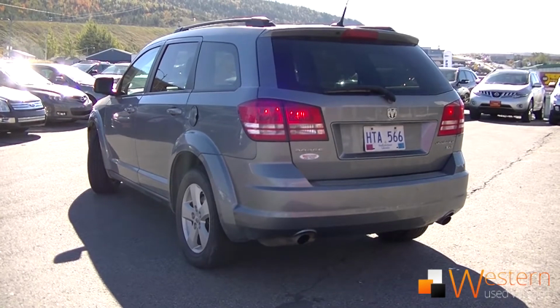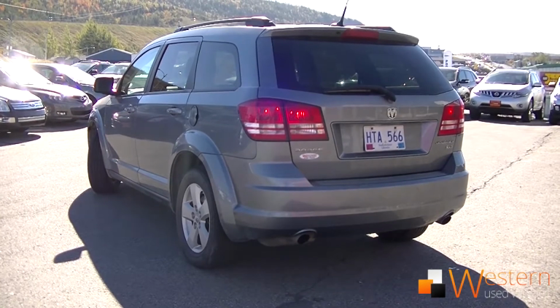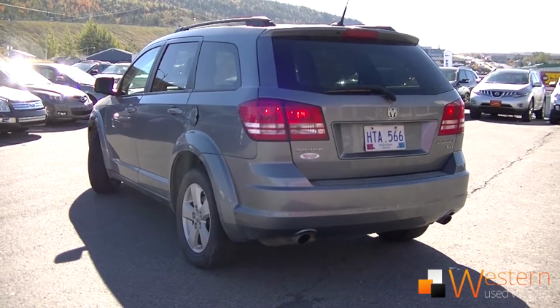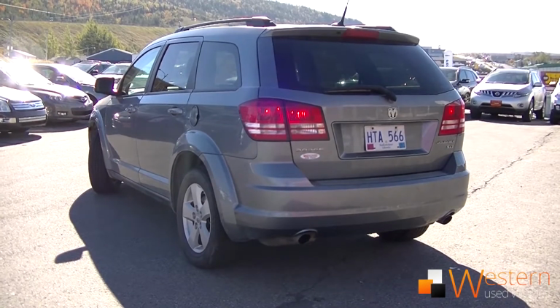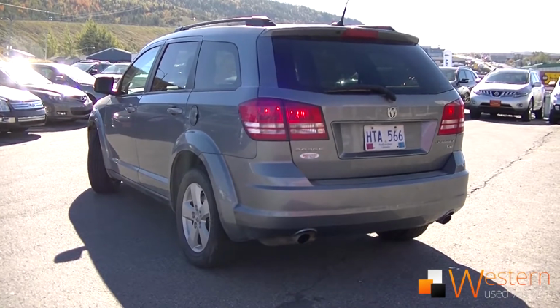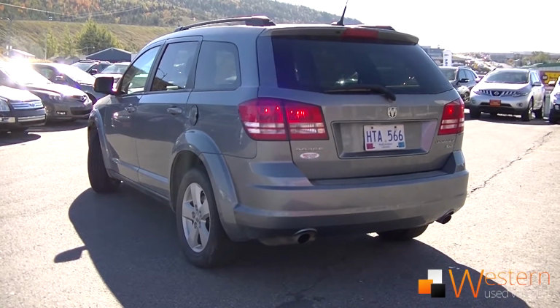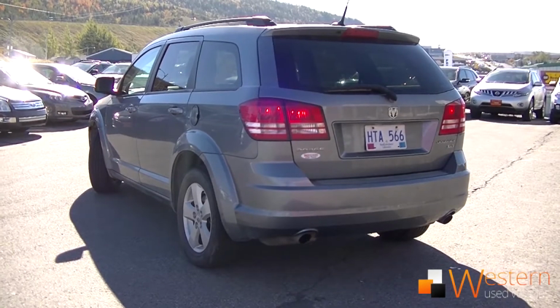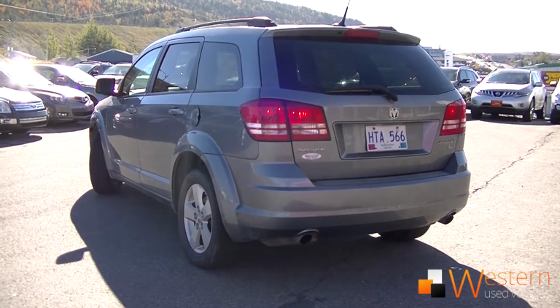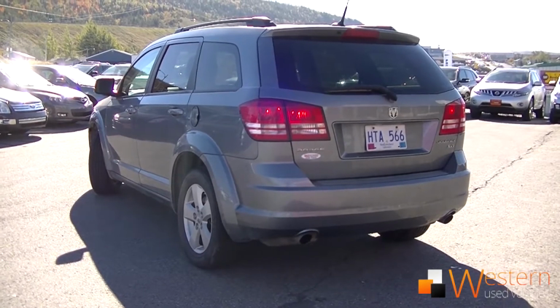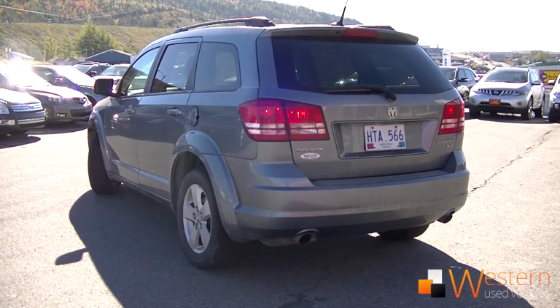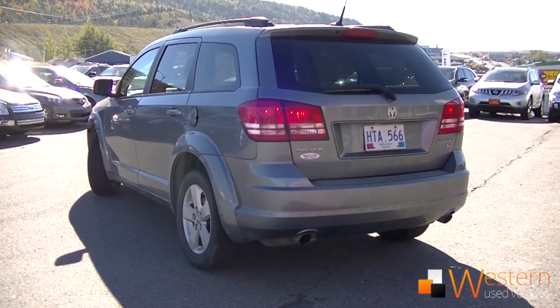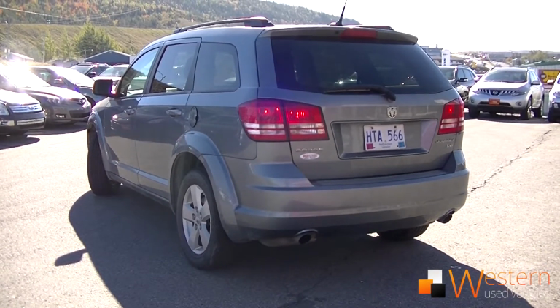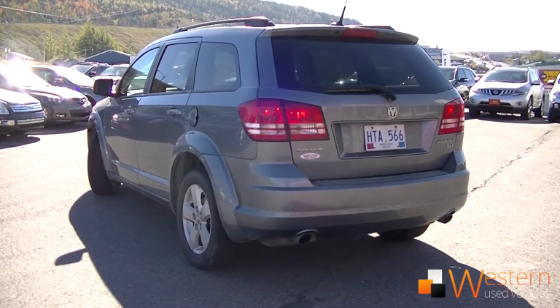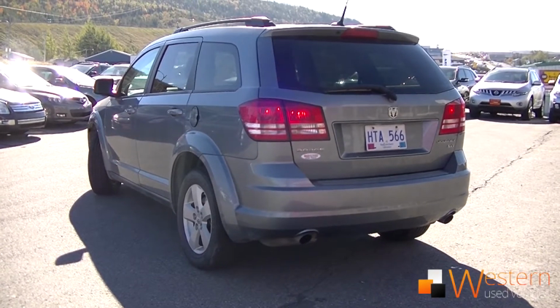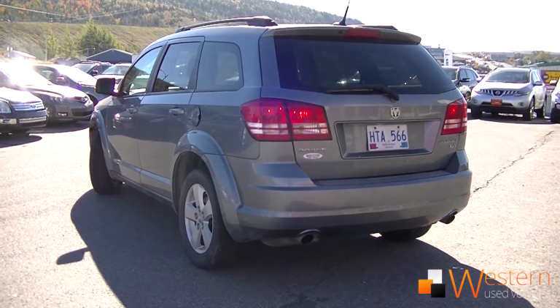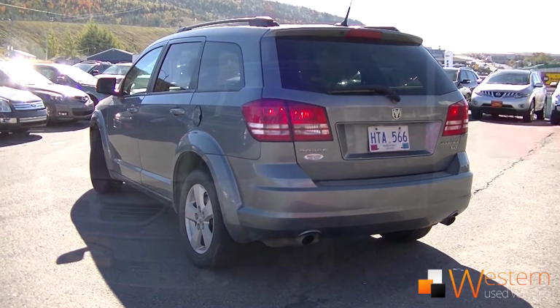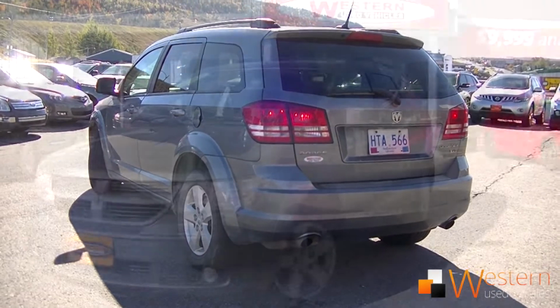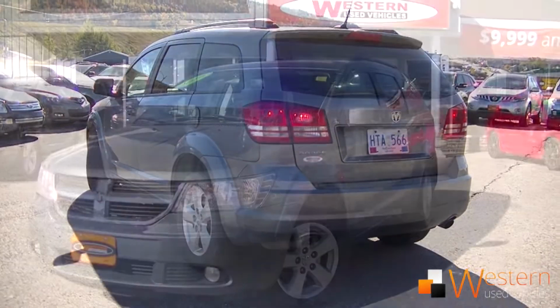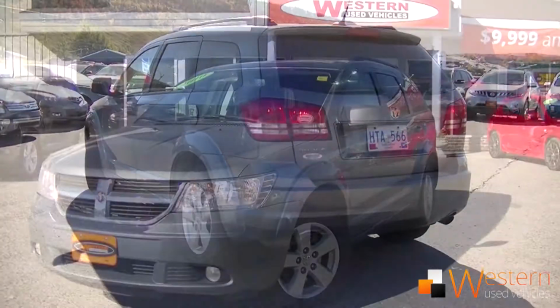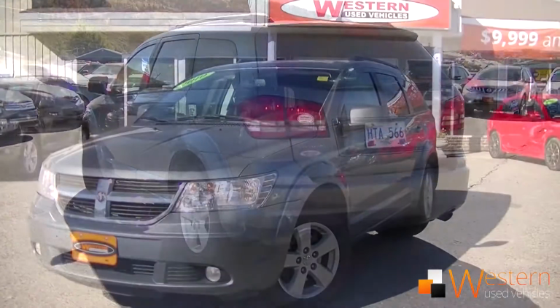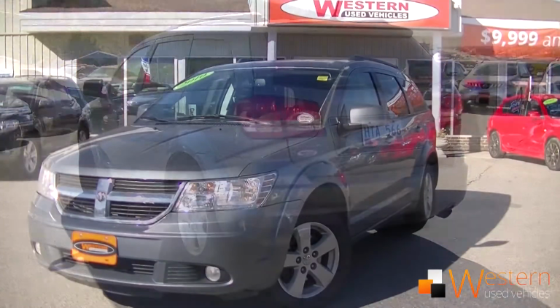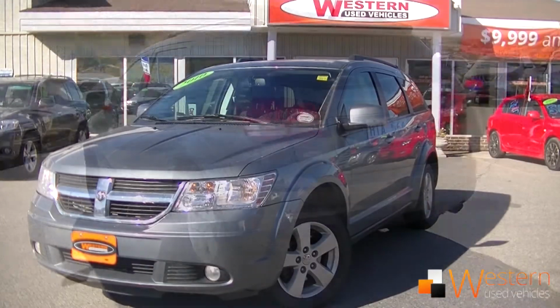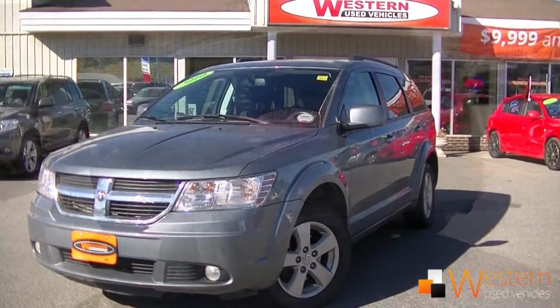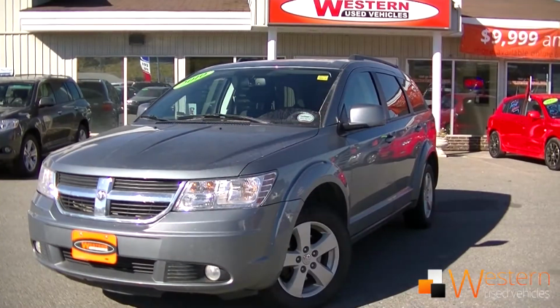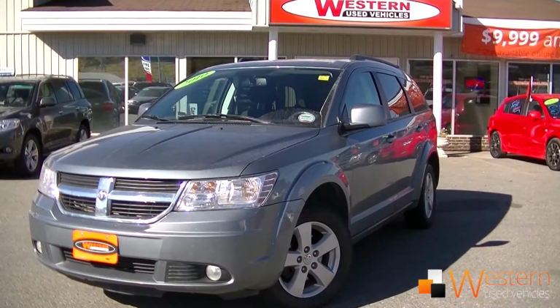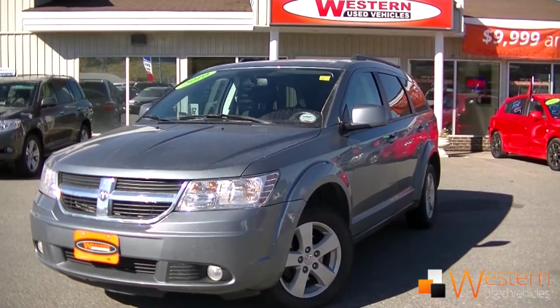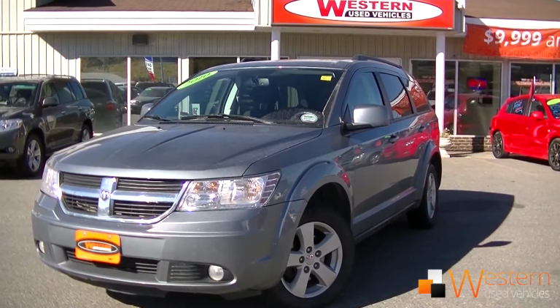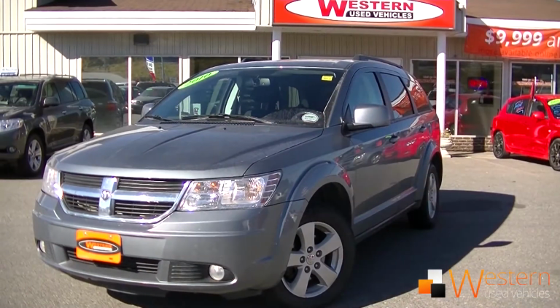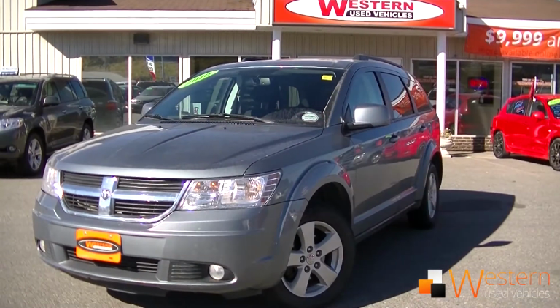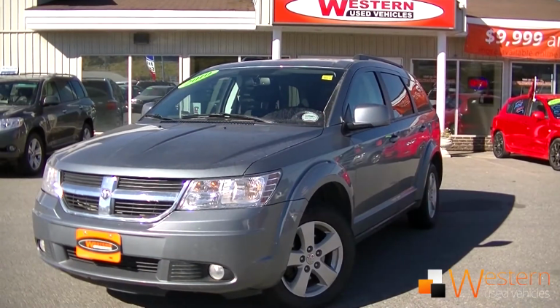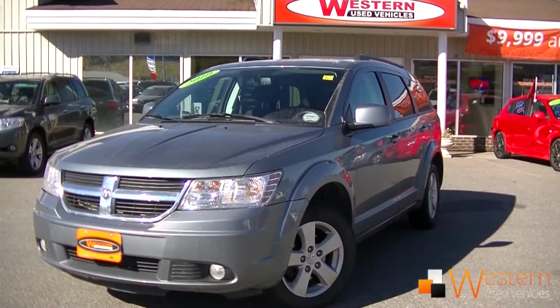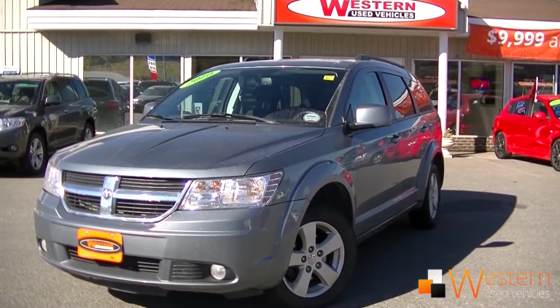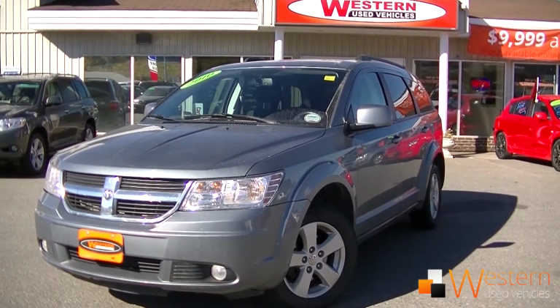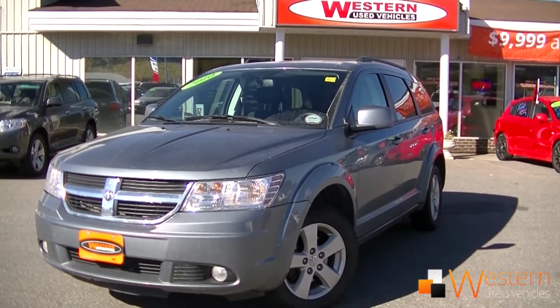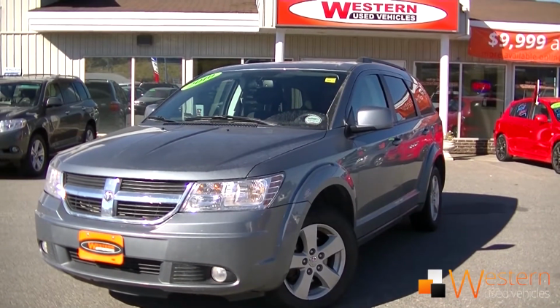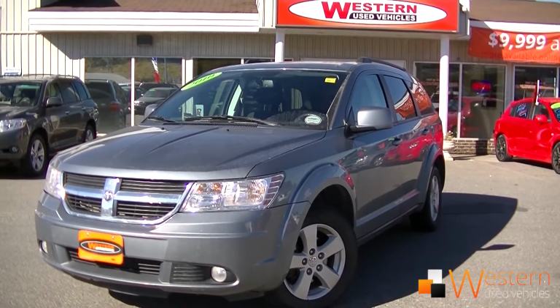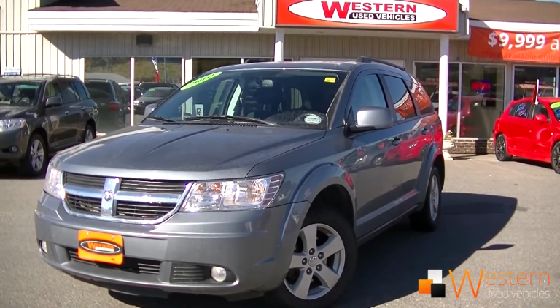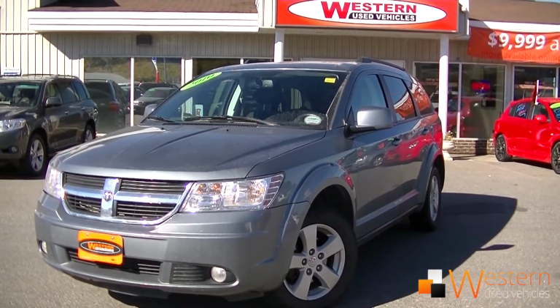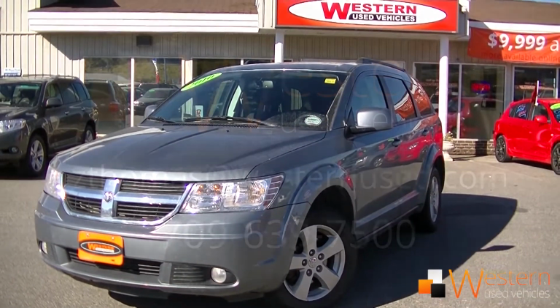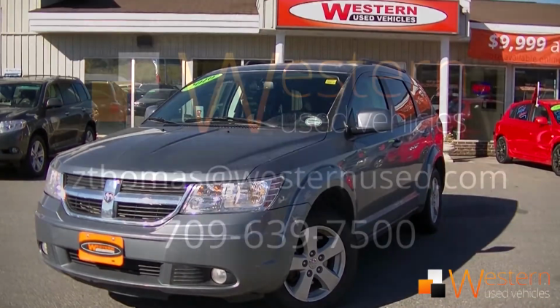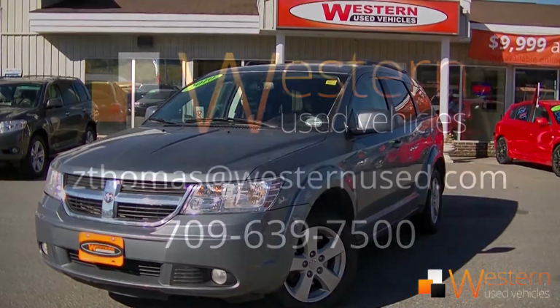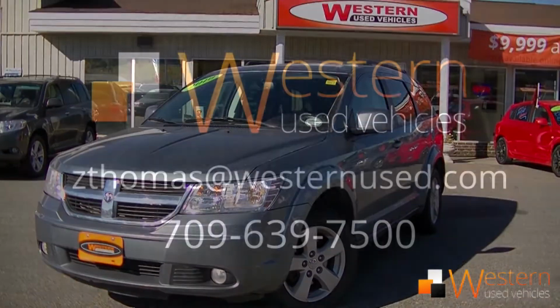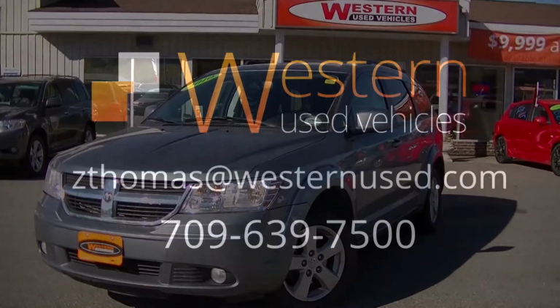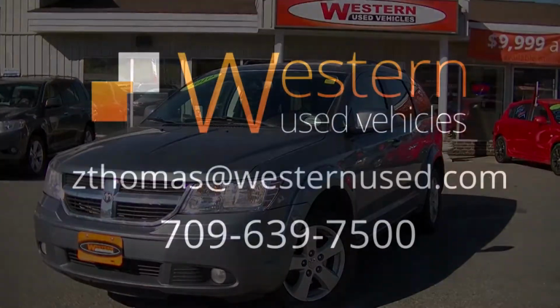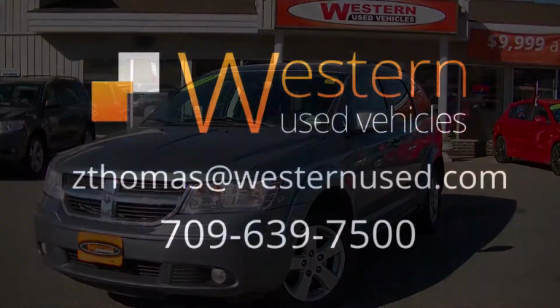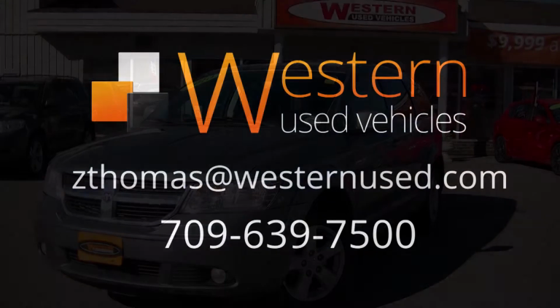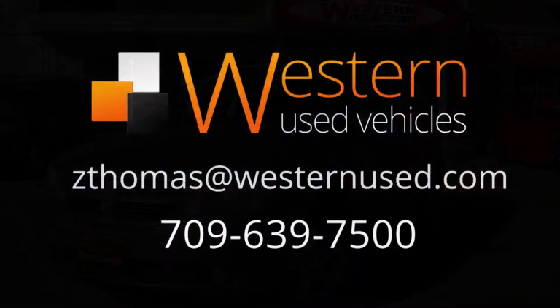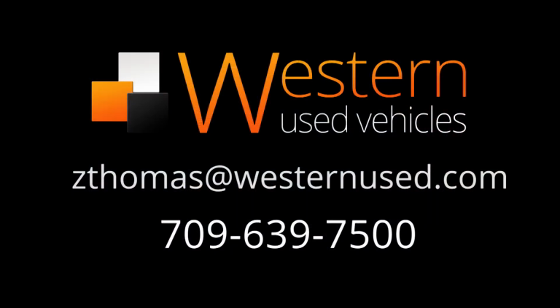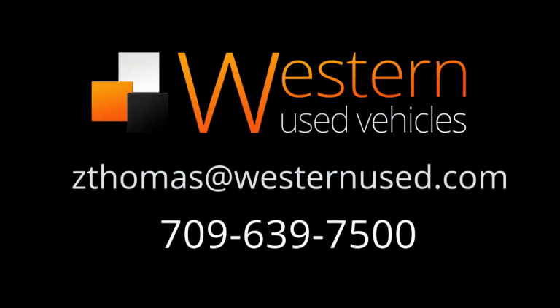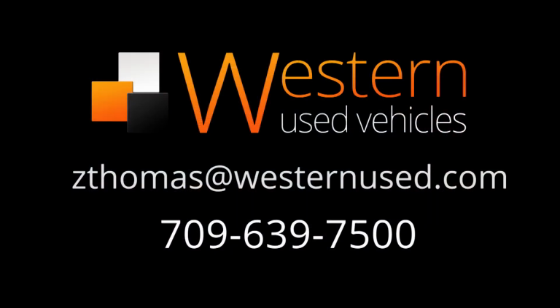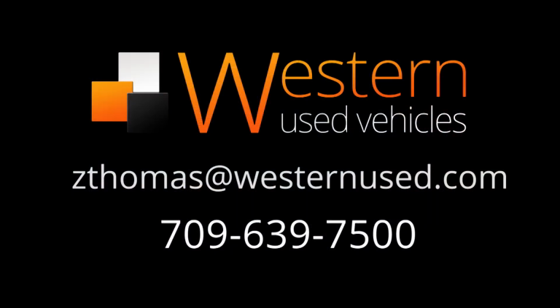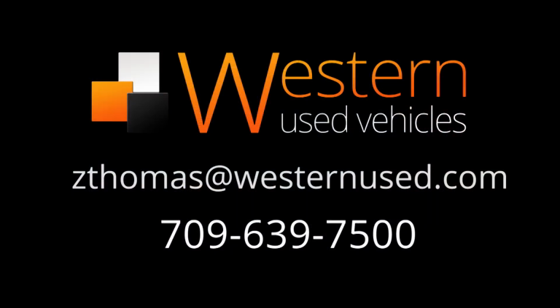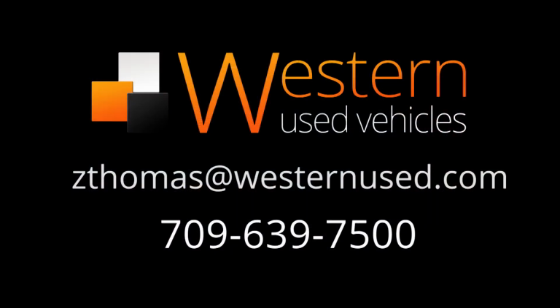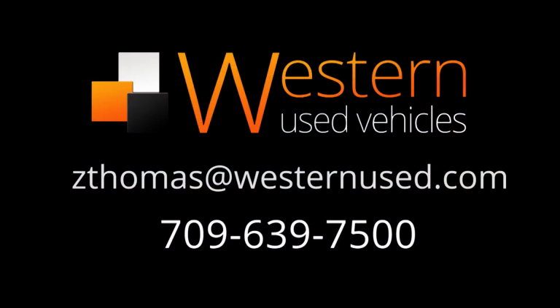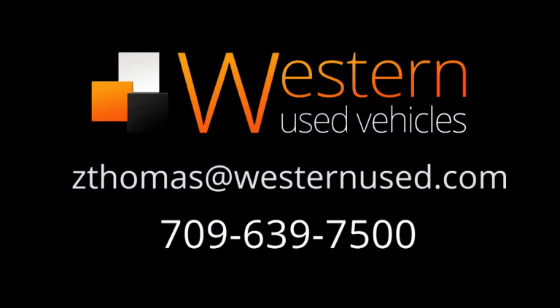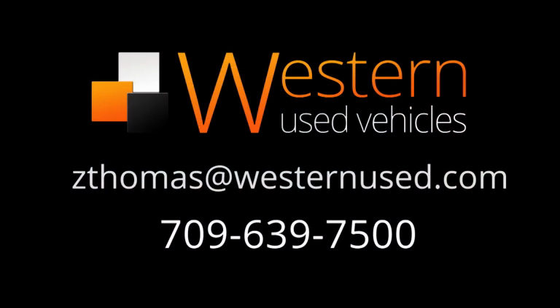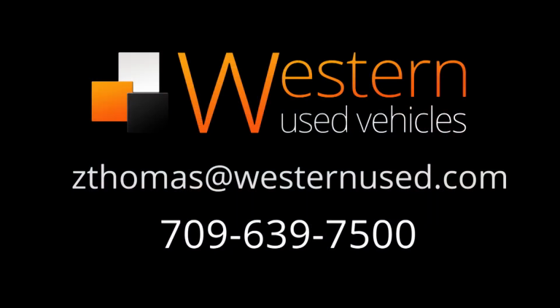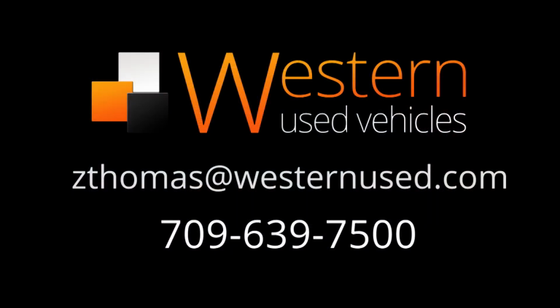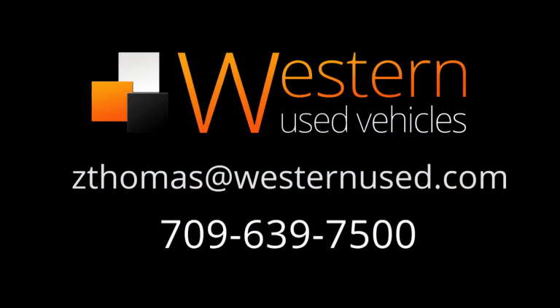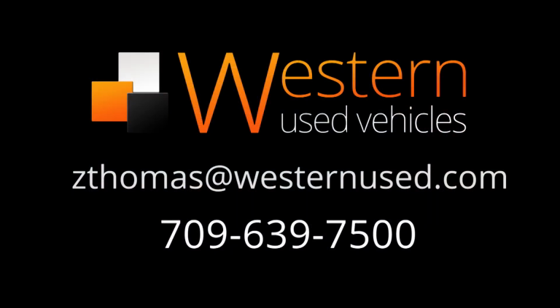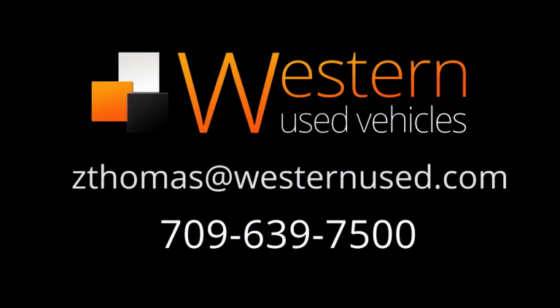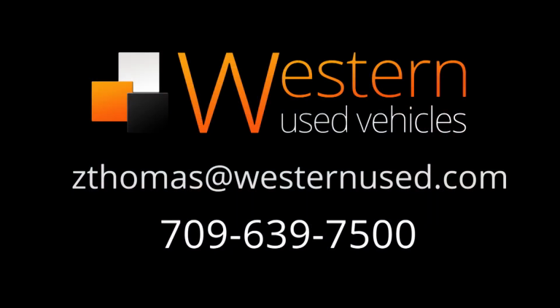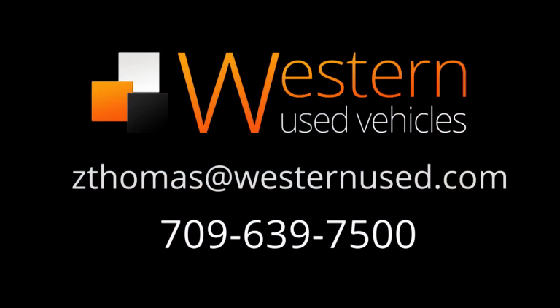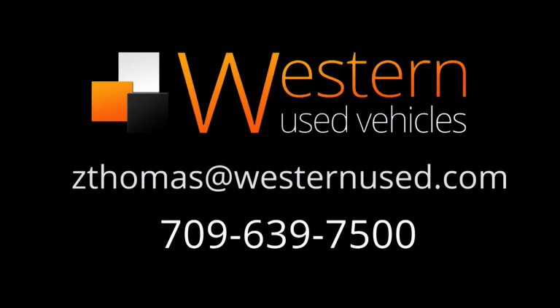If you have any questions, please email me at zedthomas@westernnews.com or call 639-7500. Don't forget, ask for Zach.